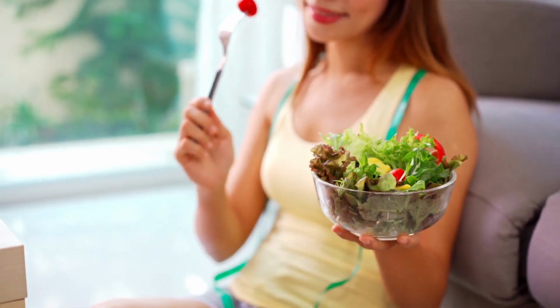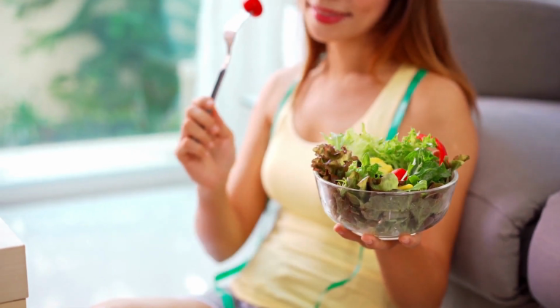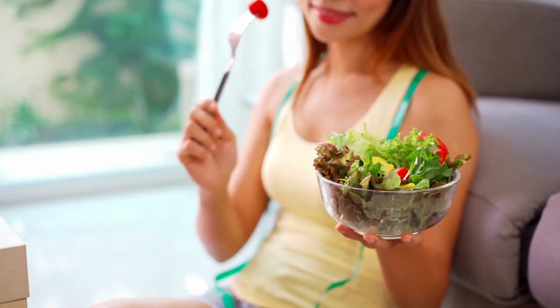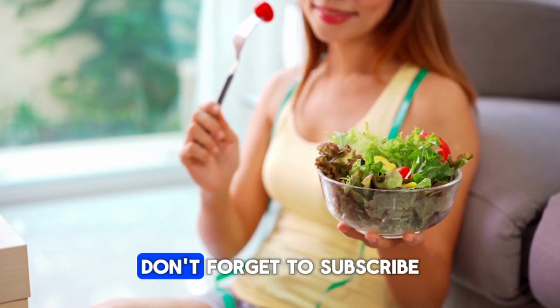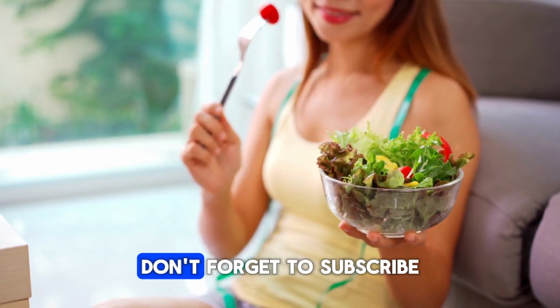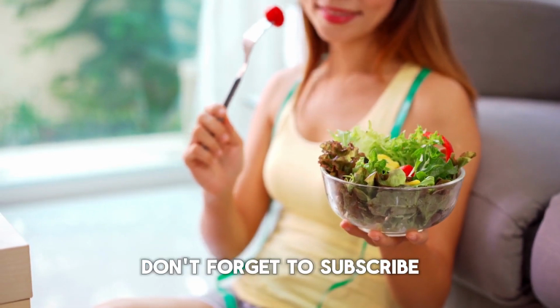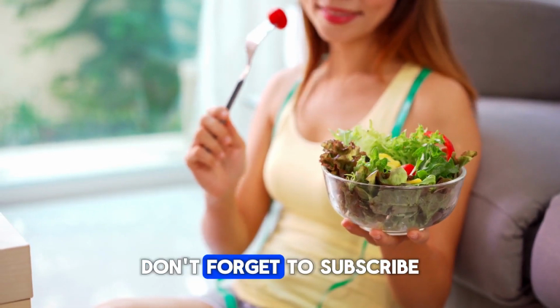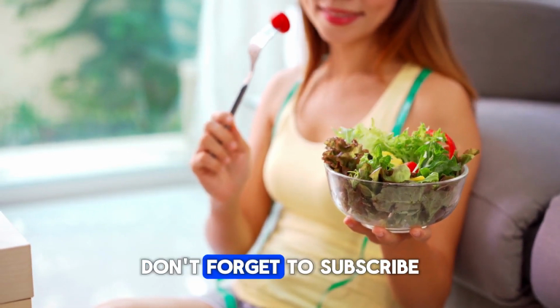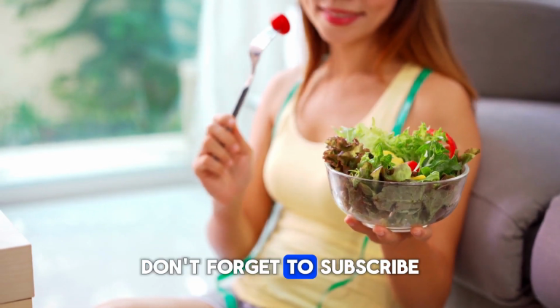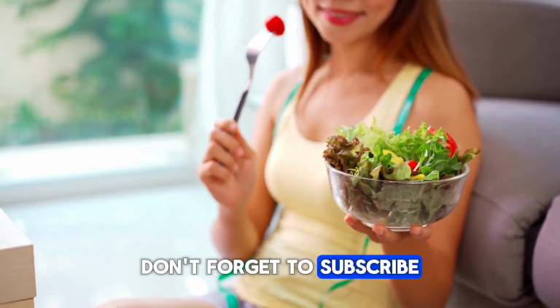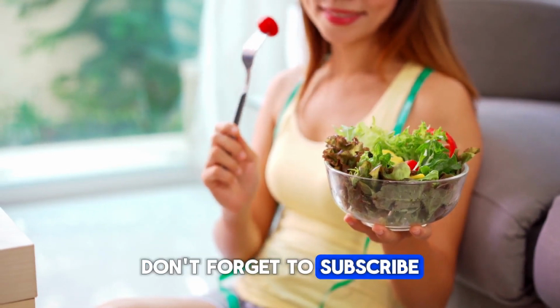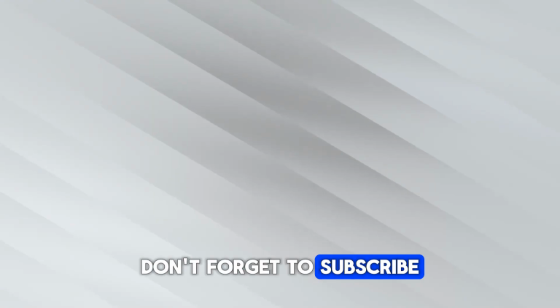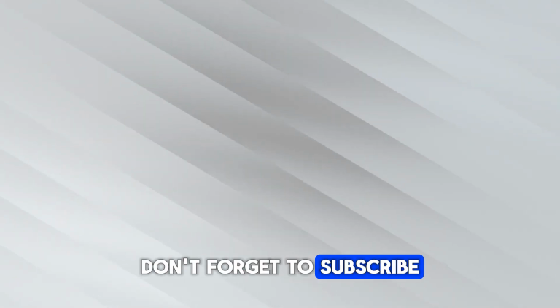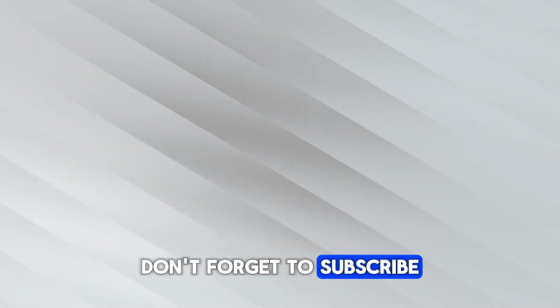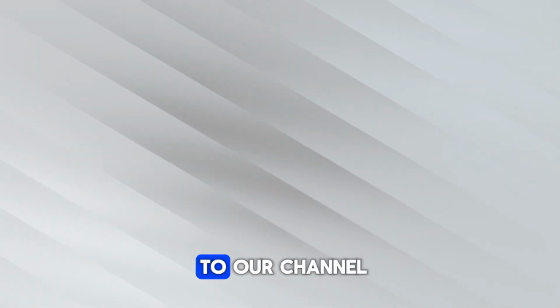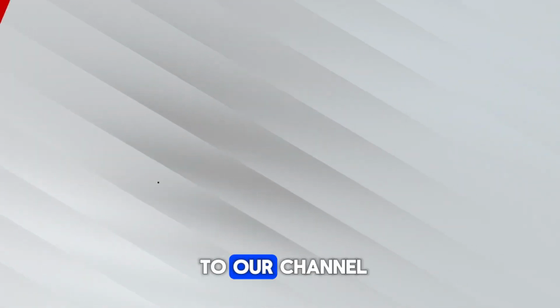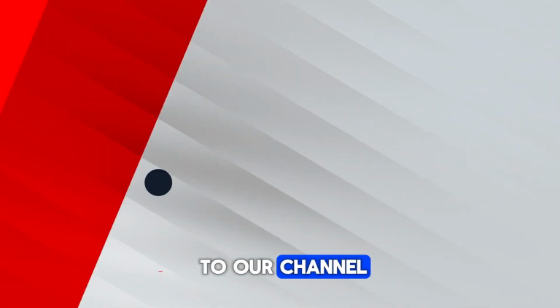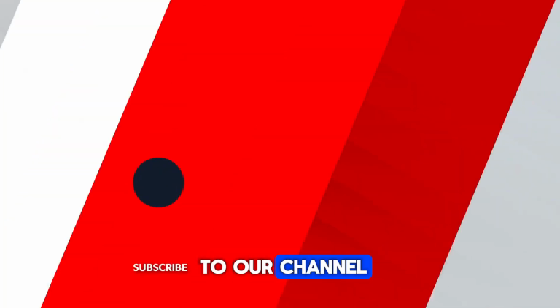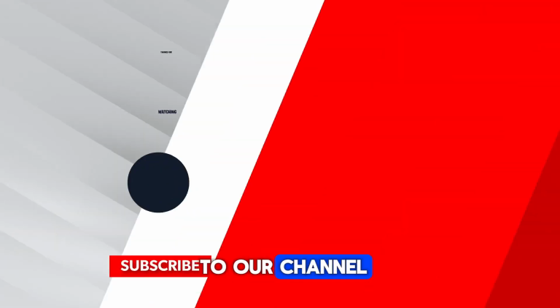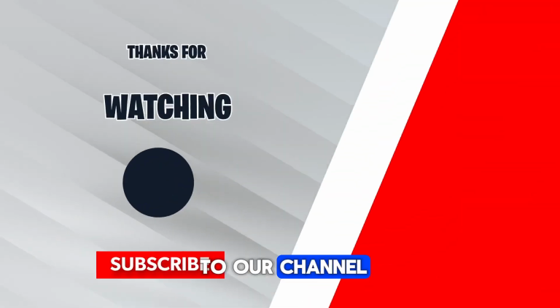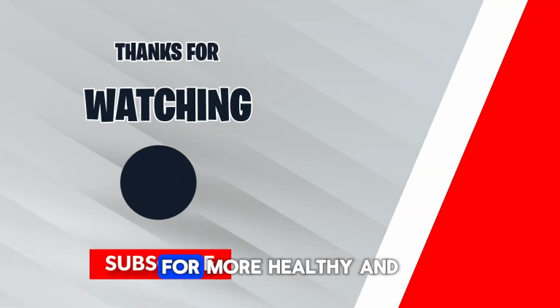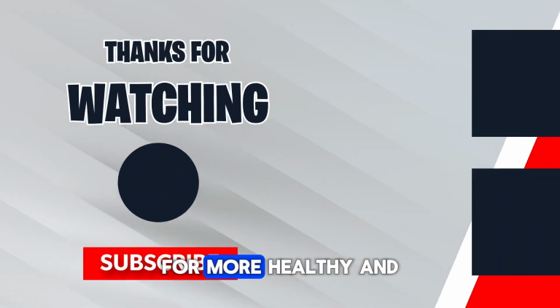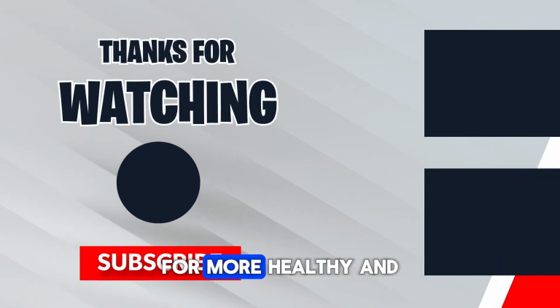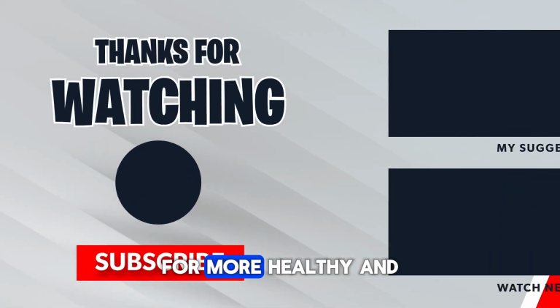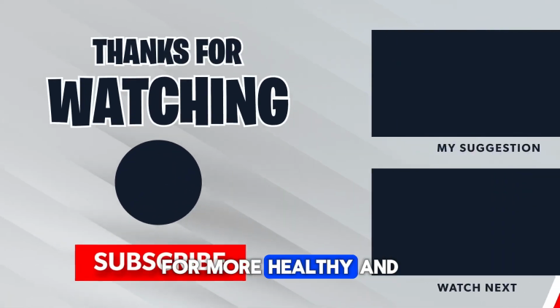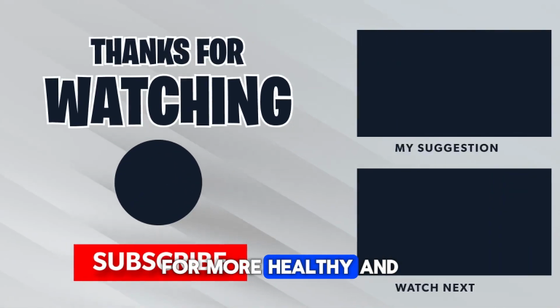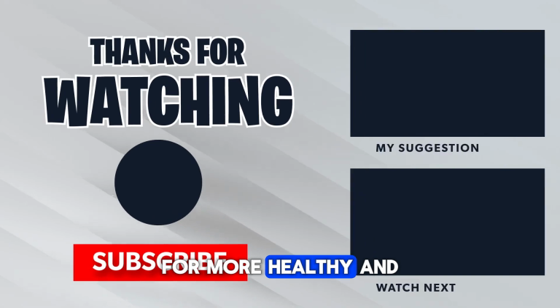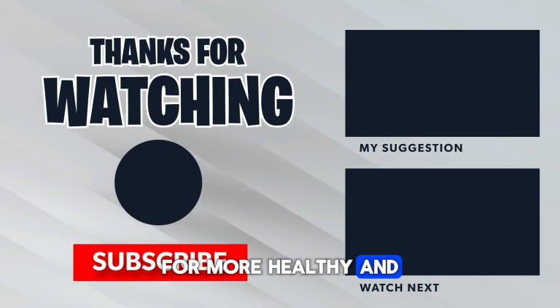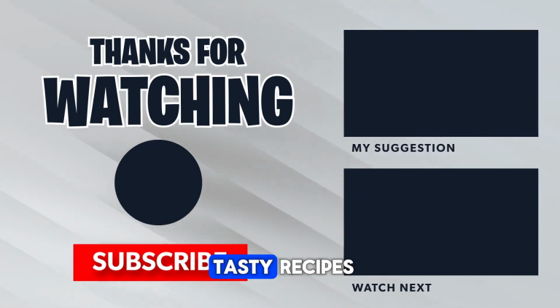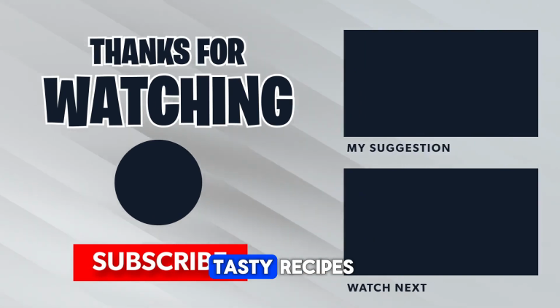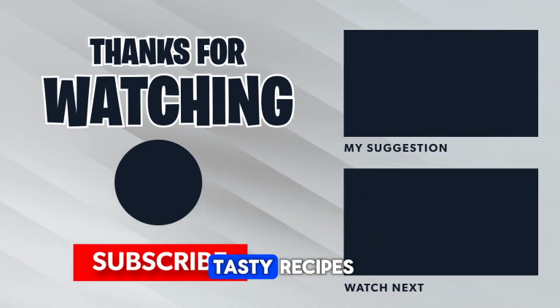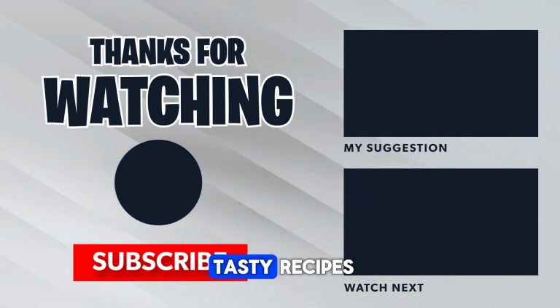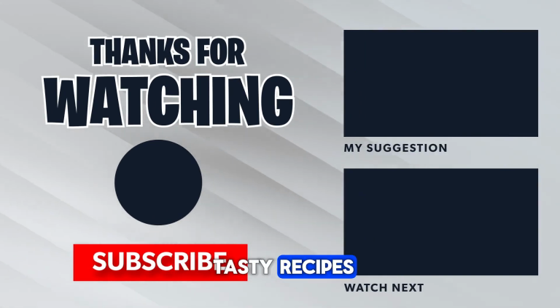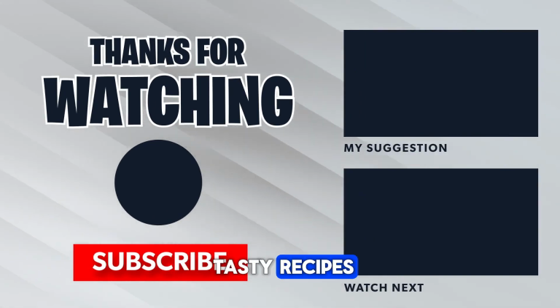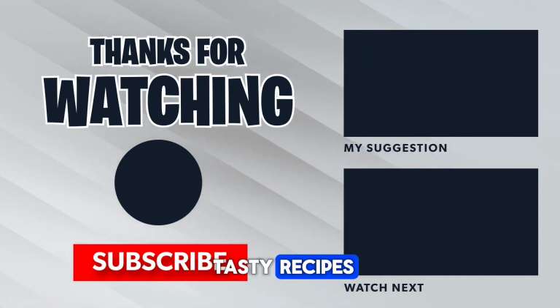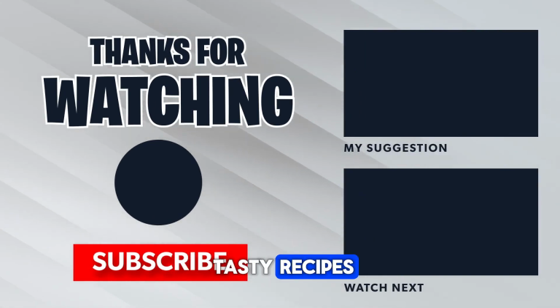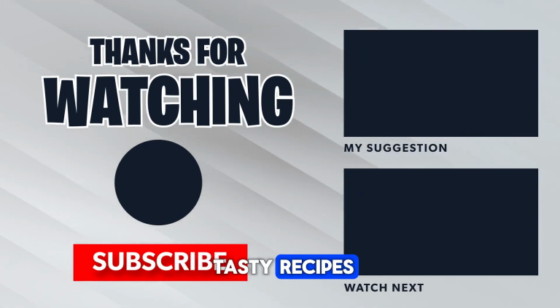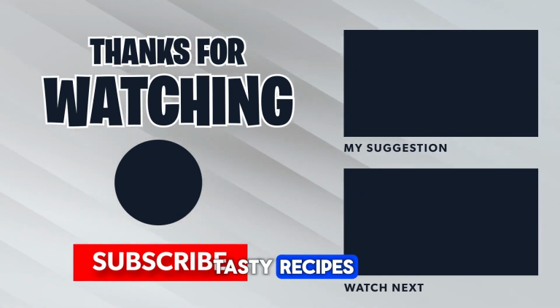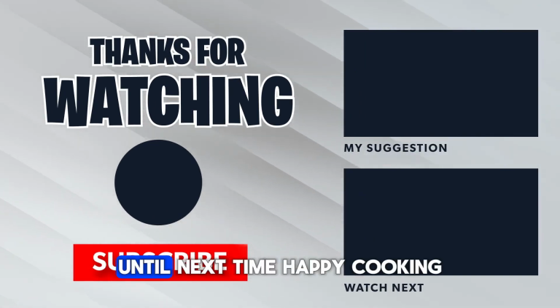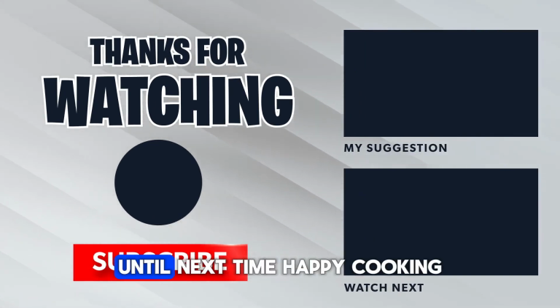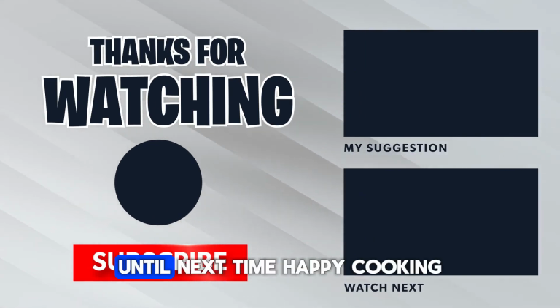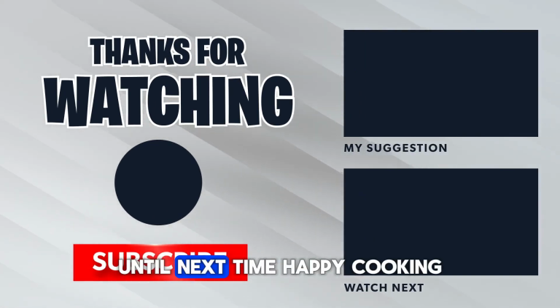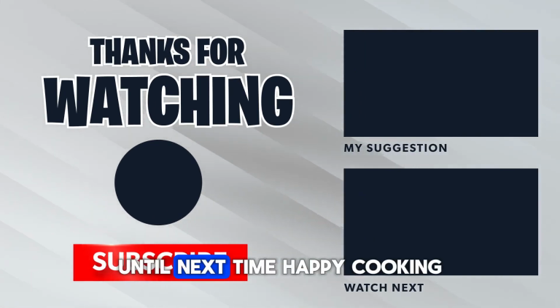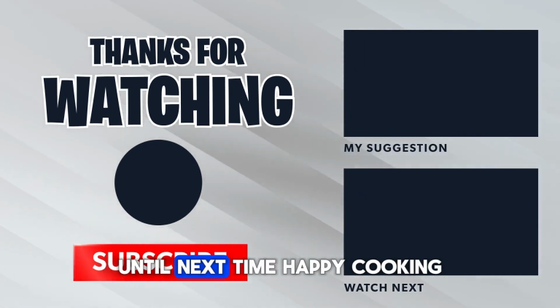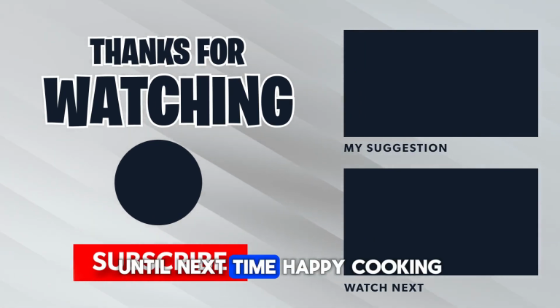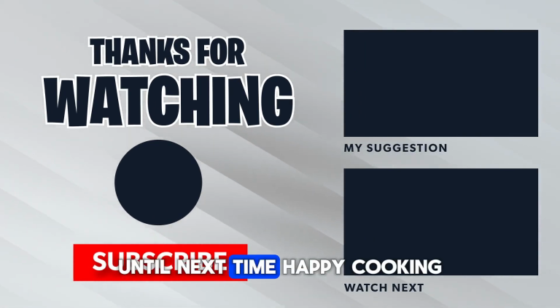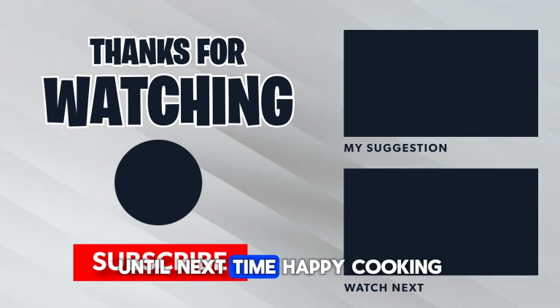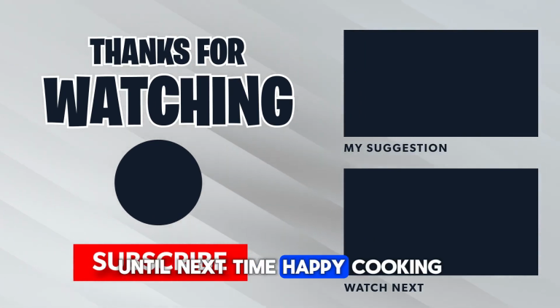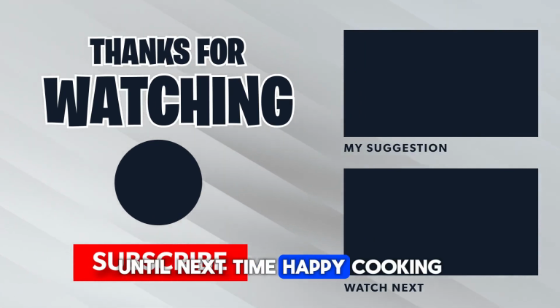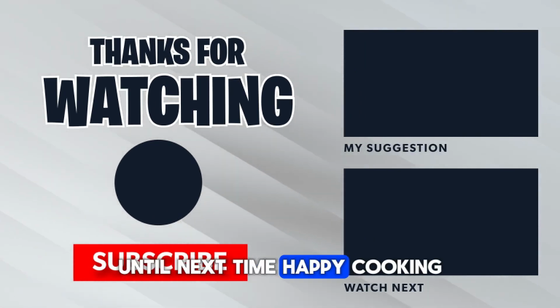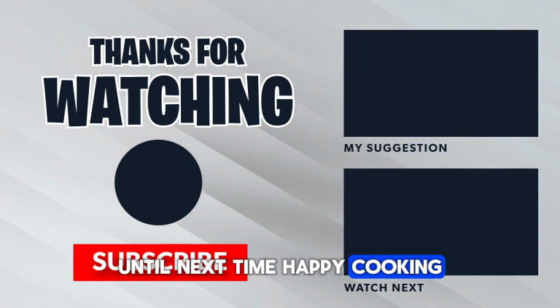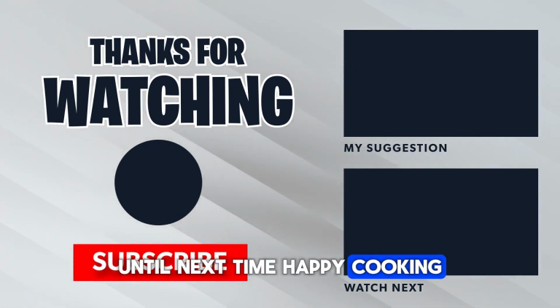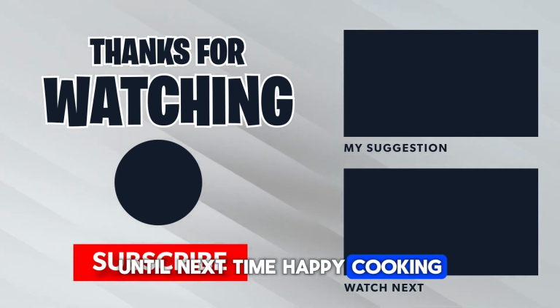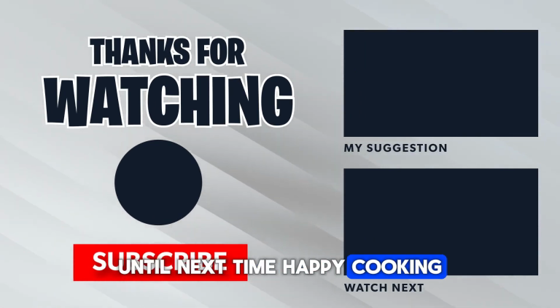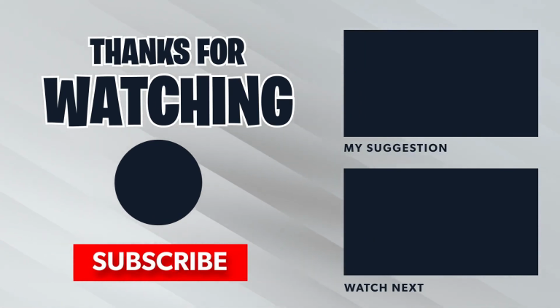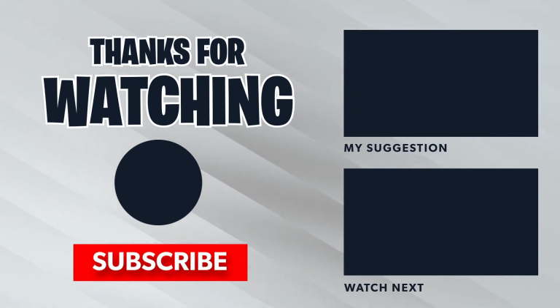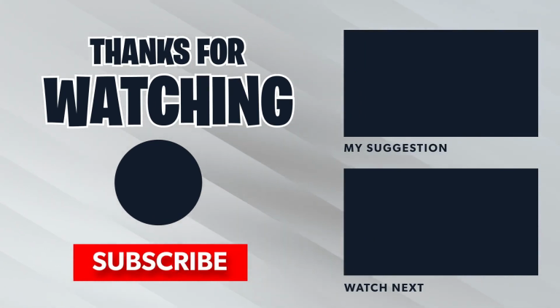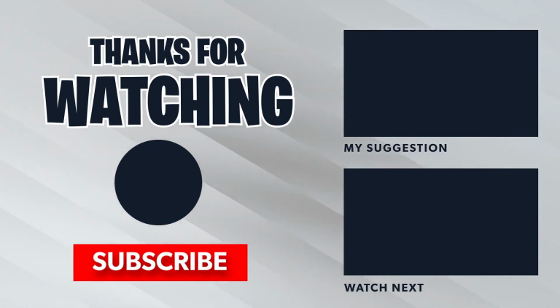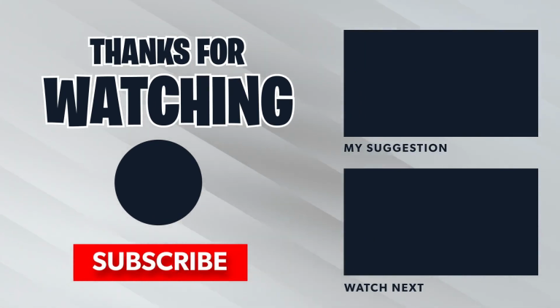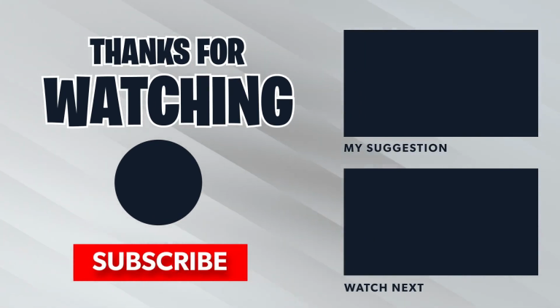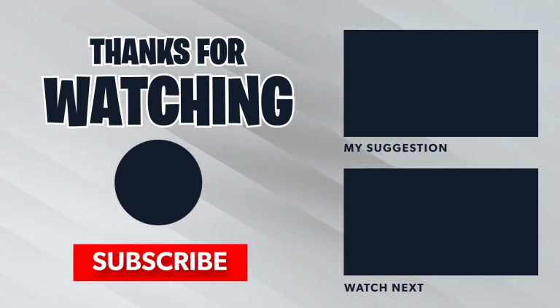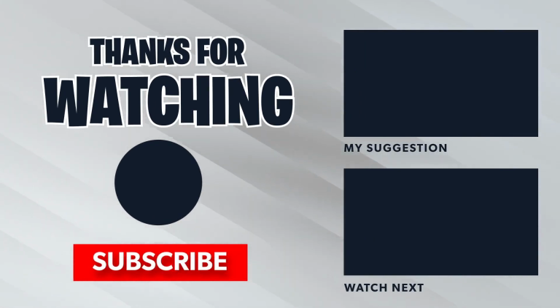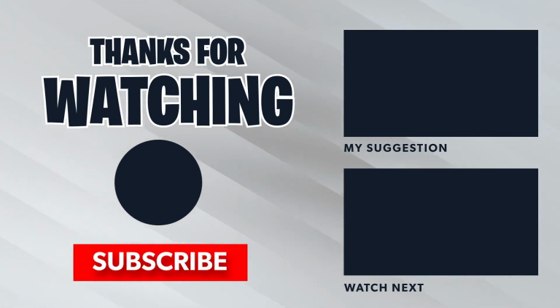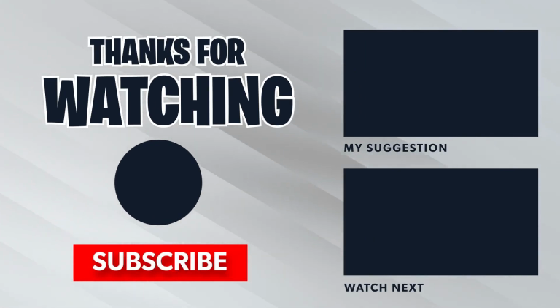Don't forget to subscribe to our channel for more healthy and tasty recipes. Until next time, happy cooking!